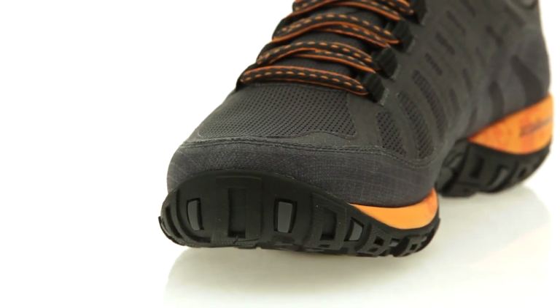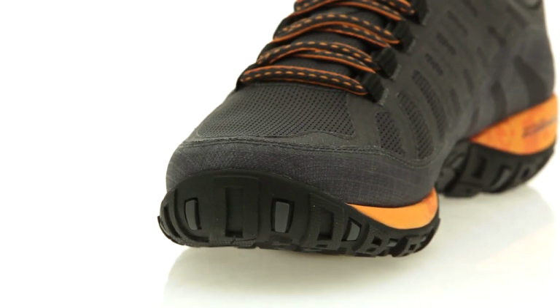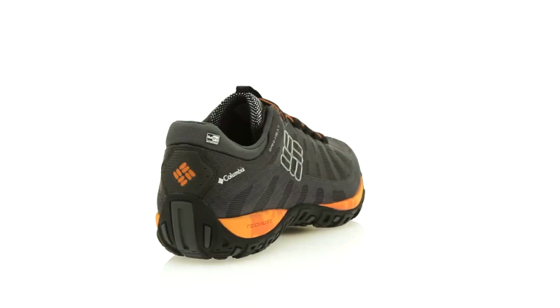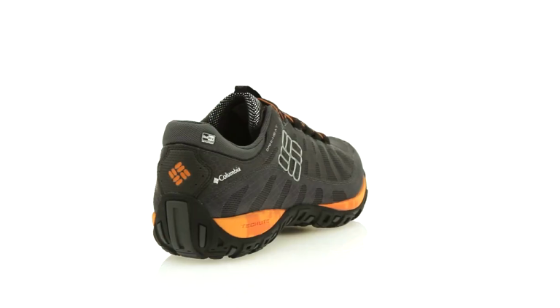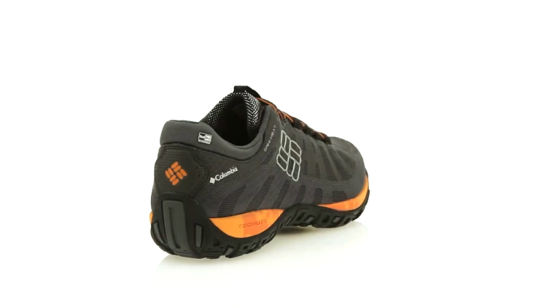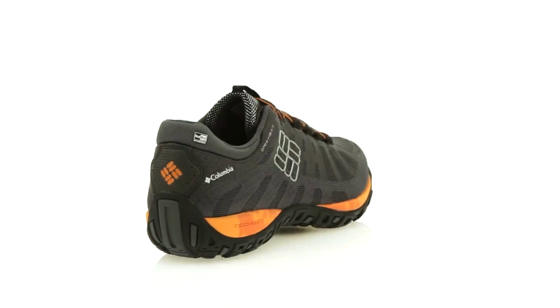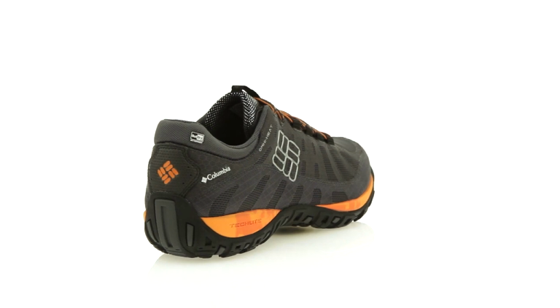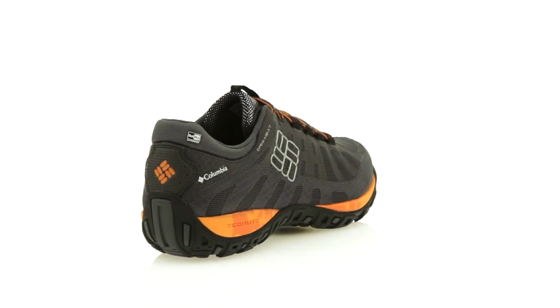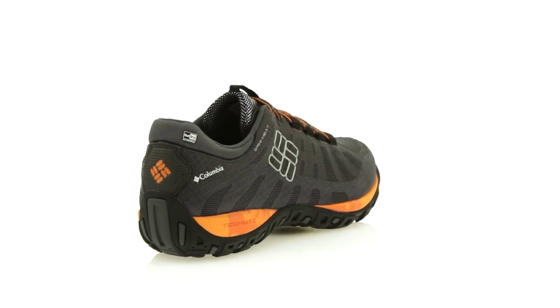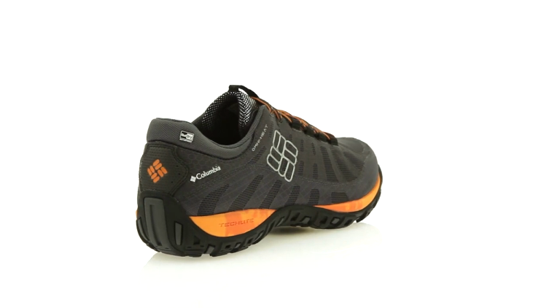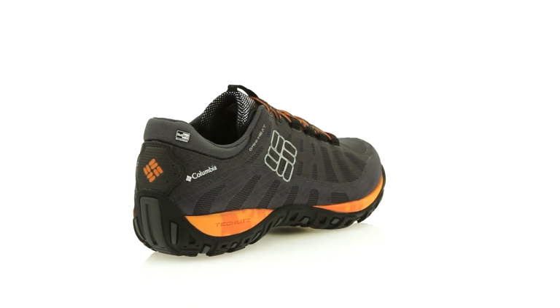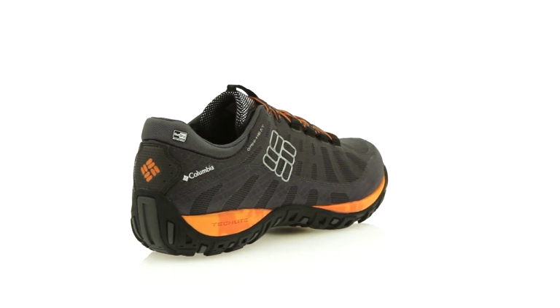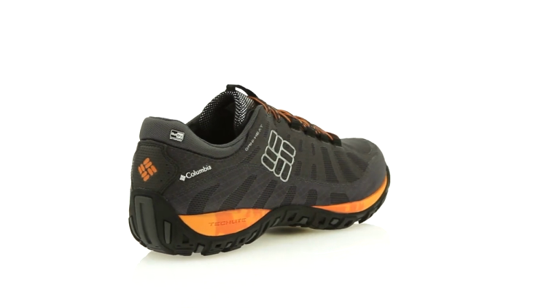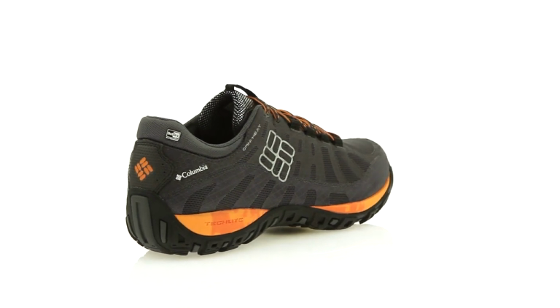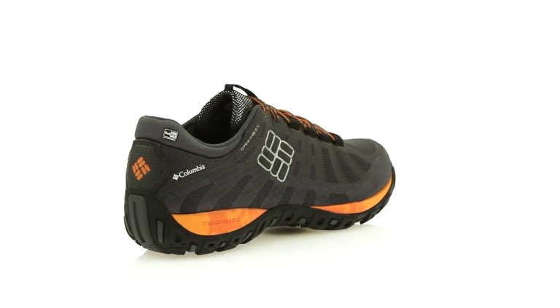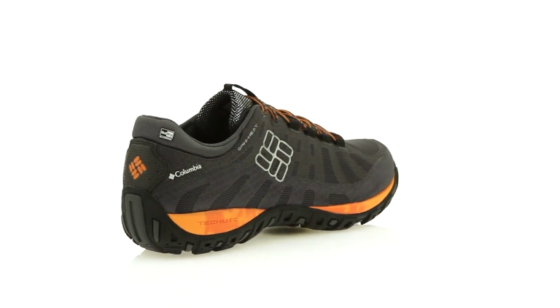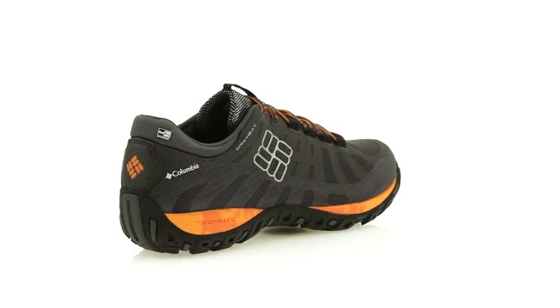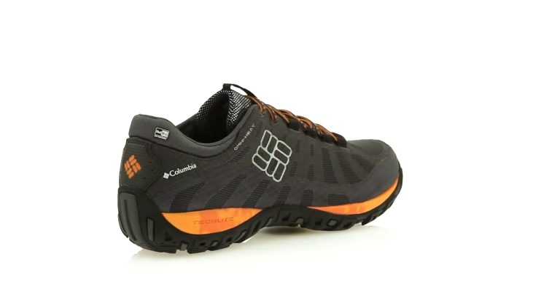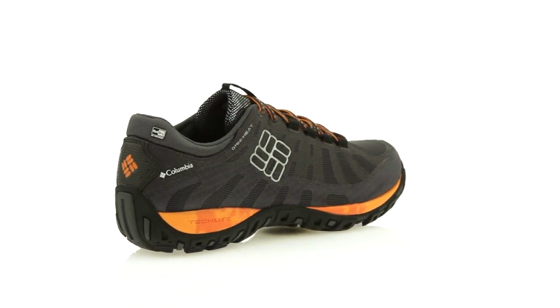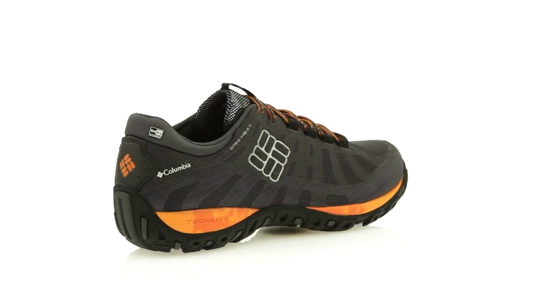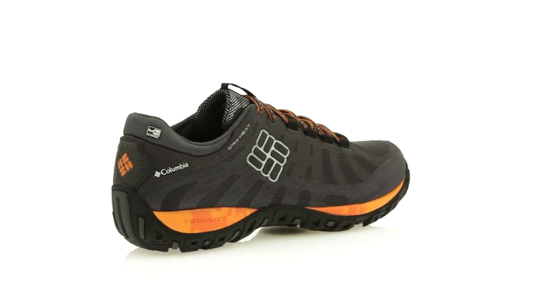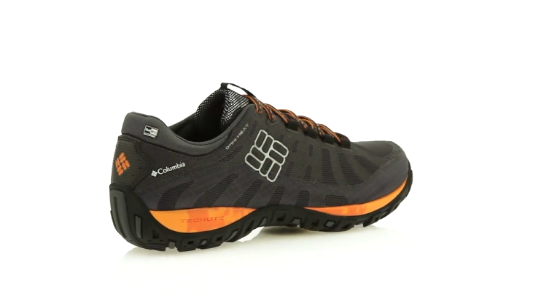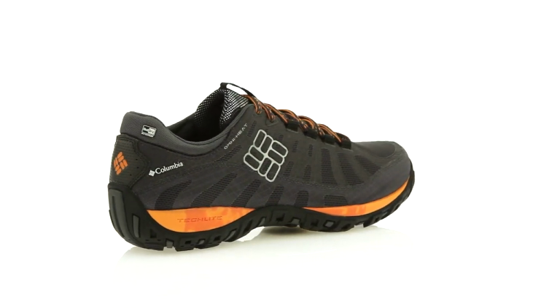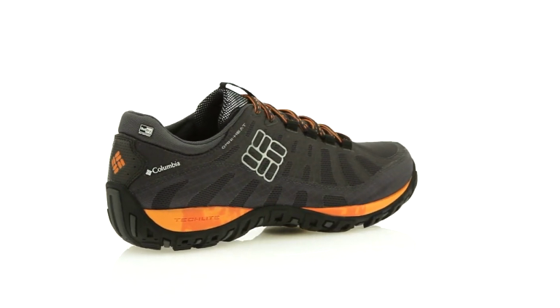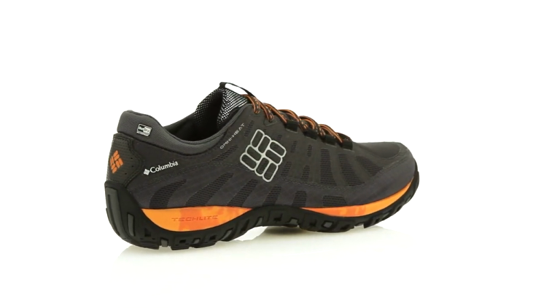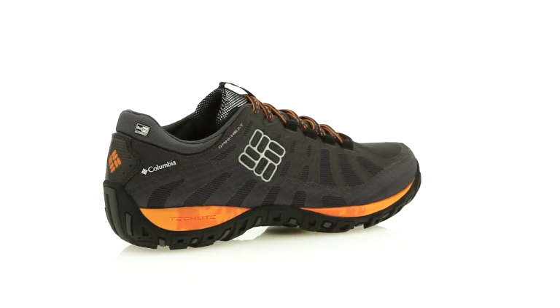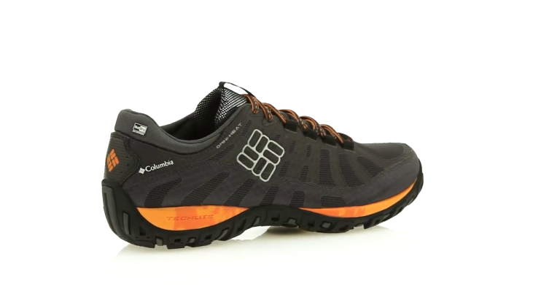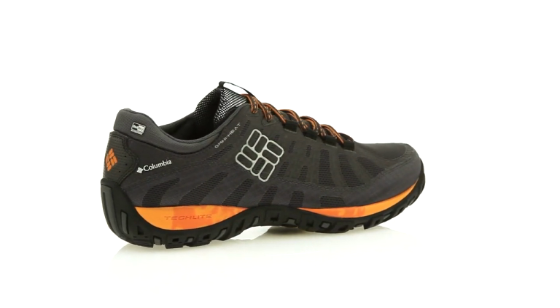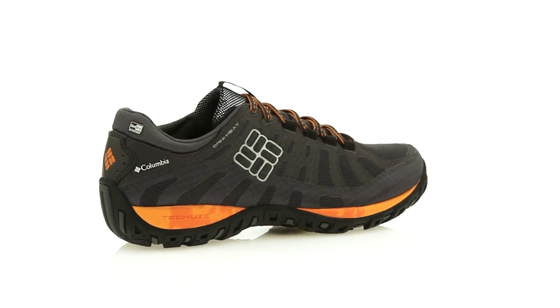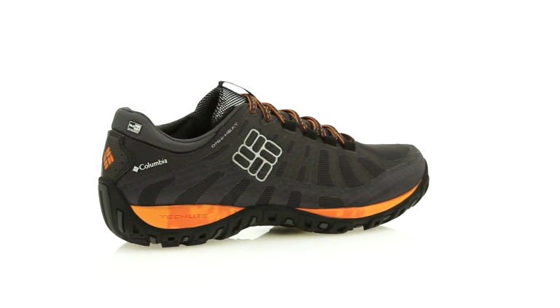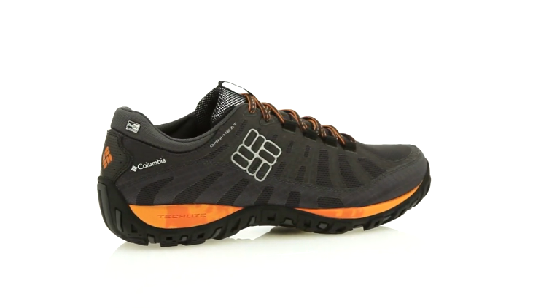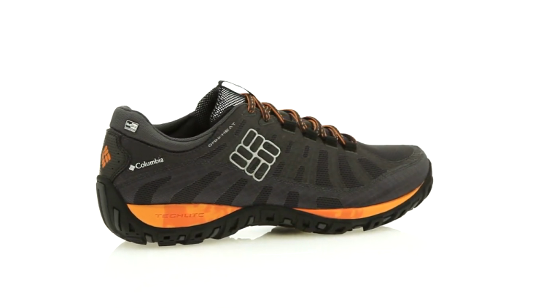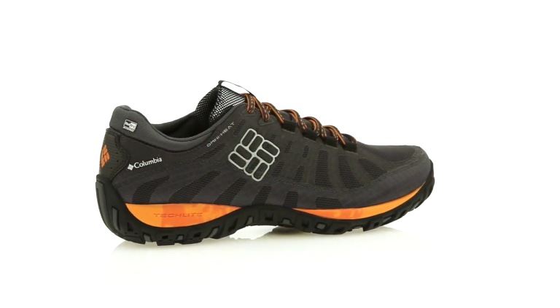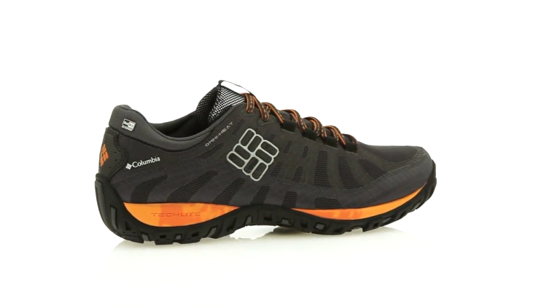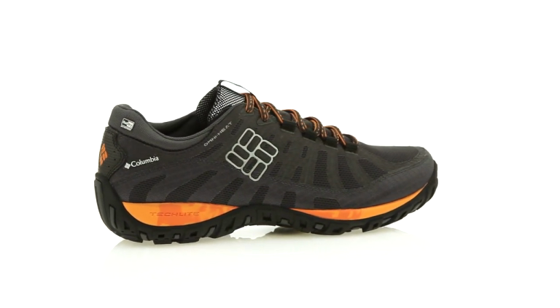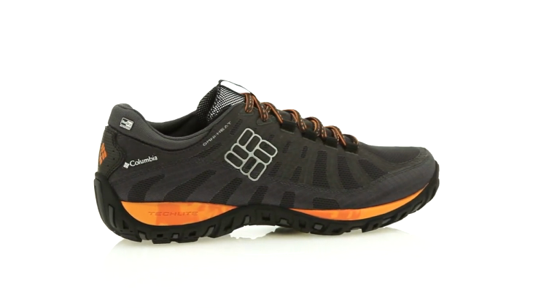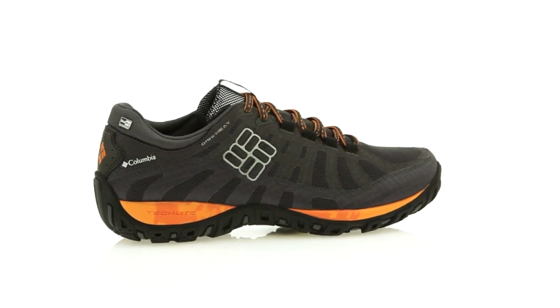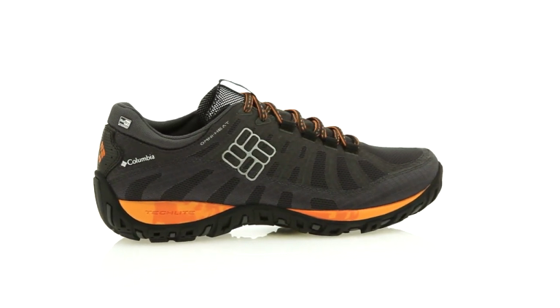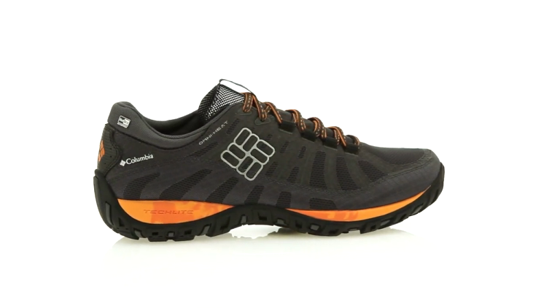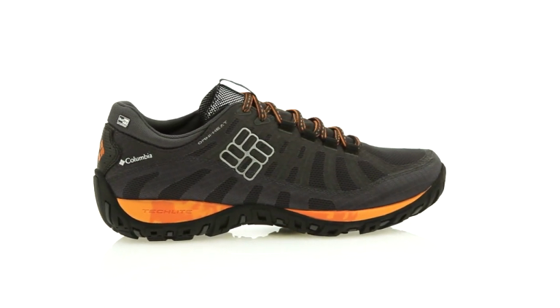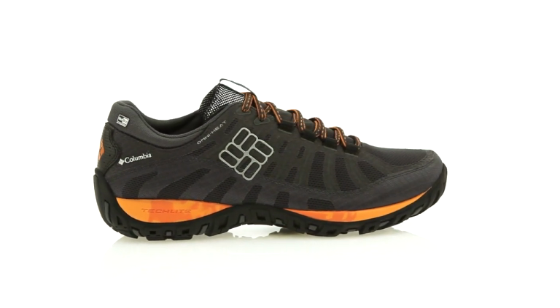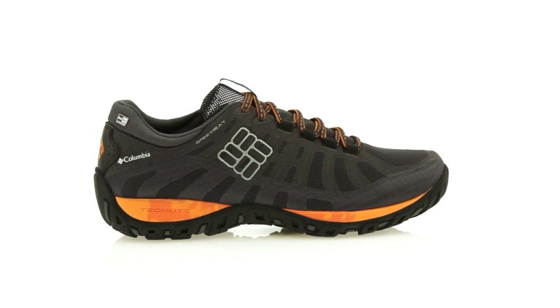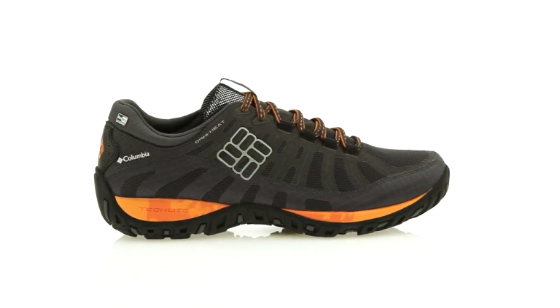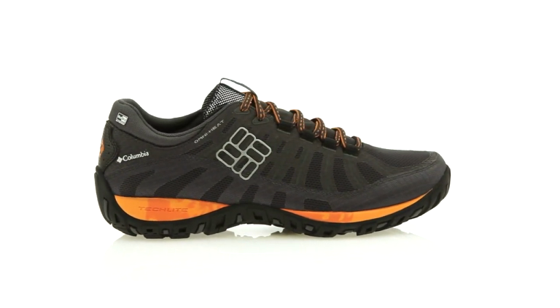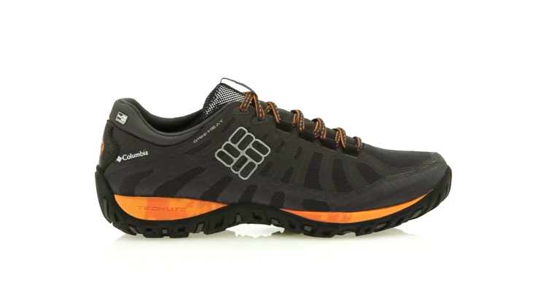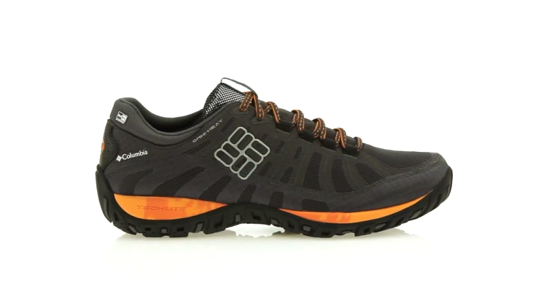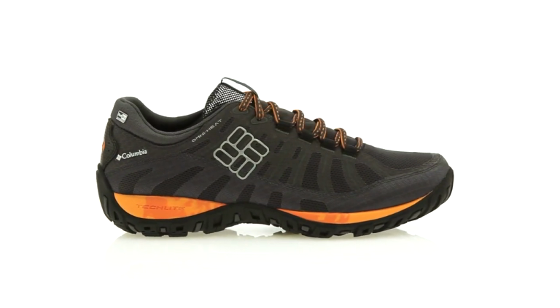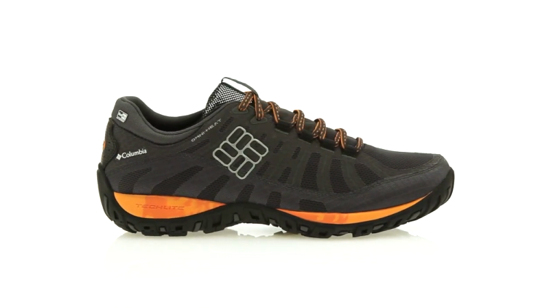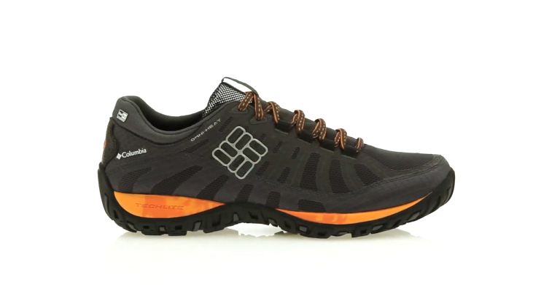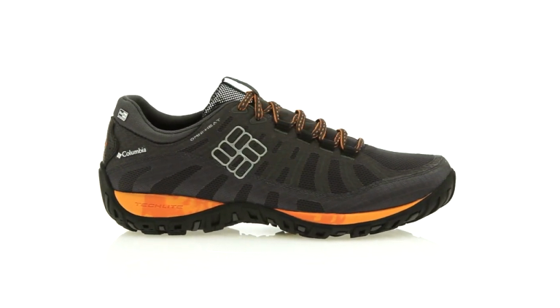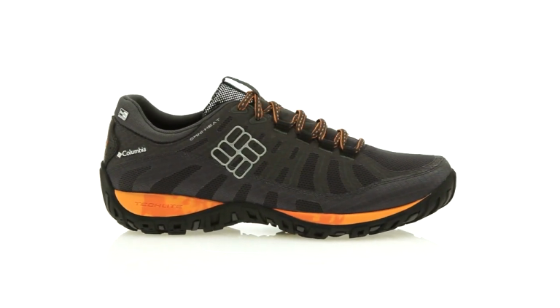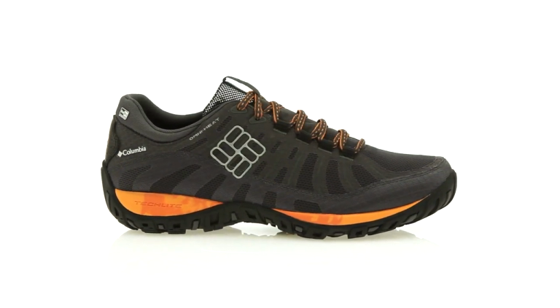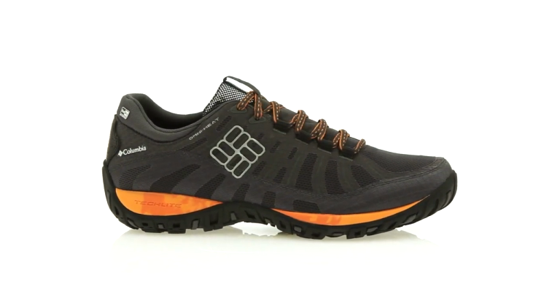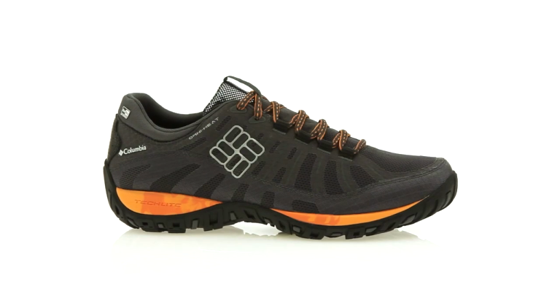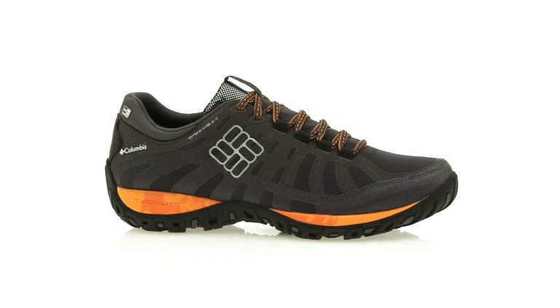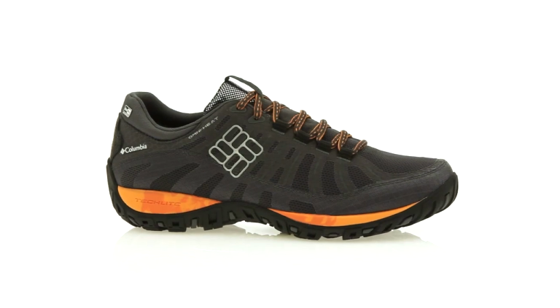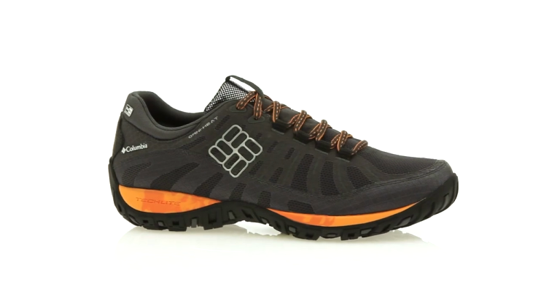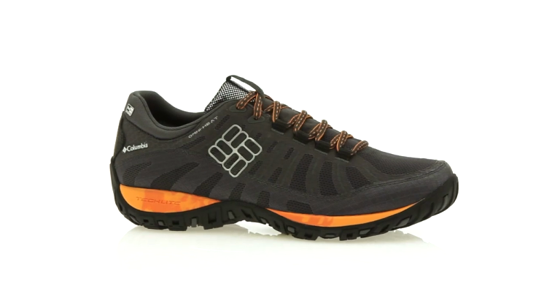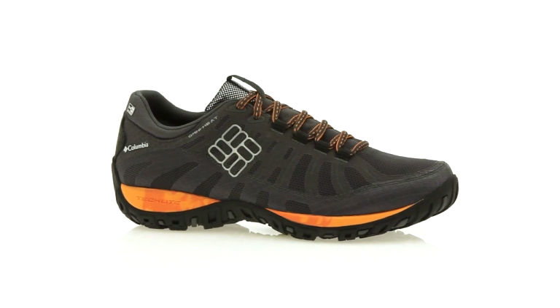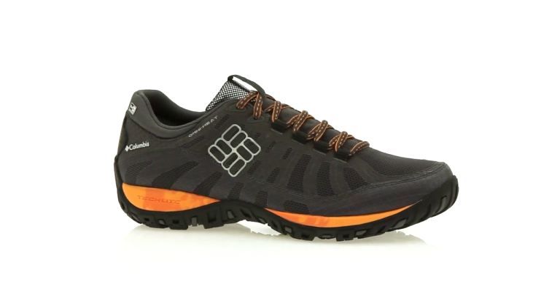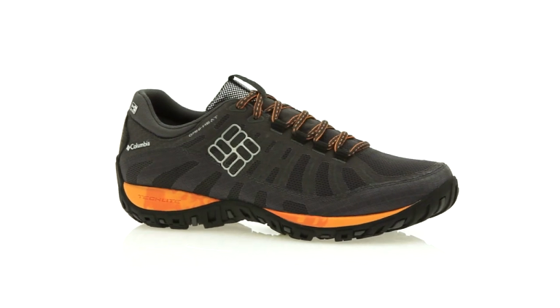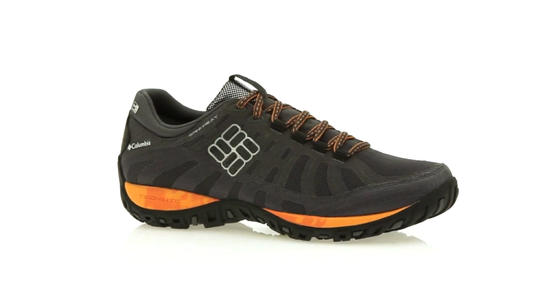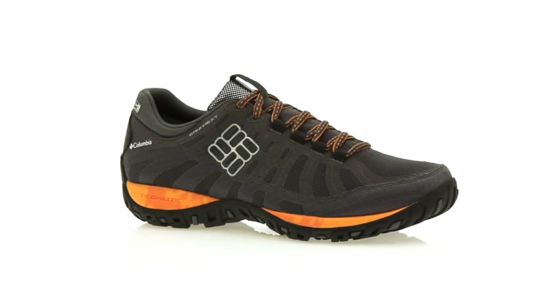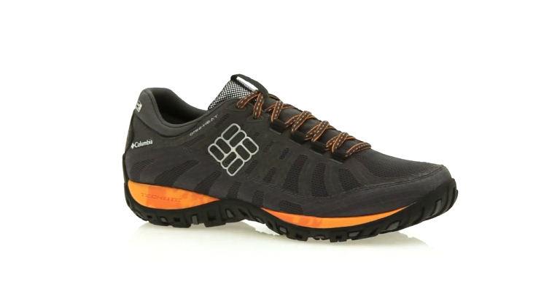The trail is calling. Answer the call with the Peak Freak Enduro. It's one more way we're trying to make your favorite season even better.